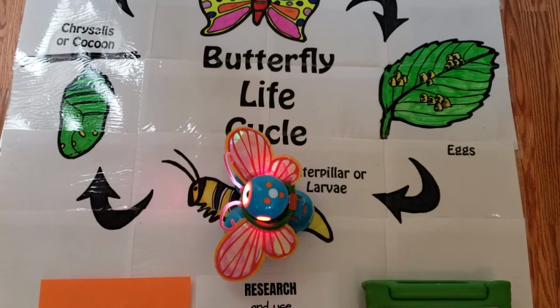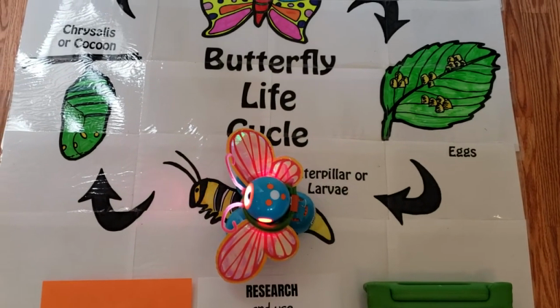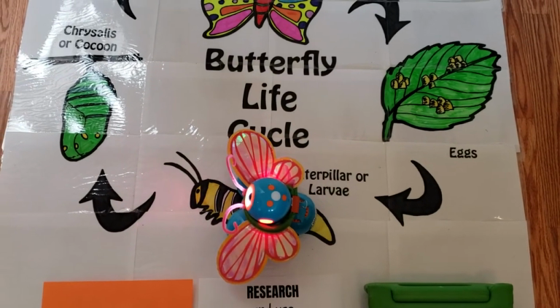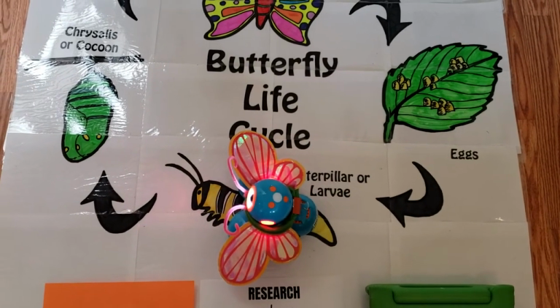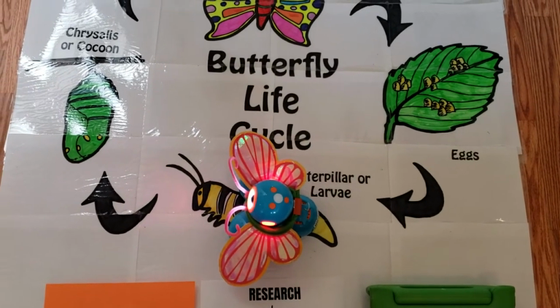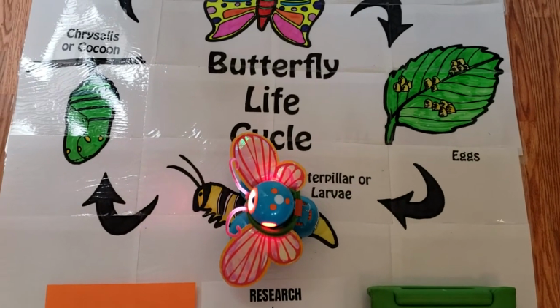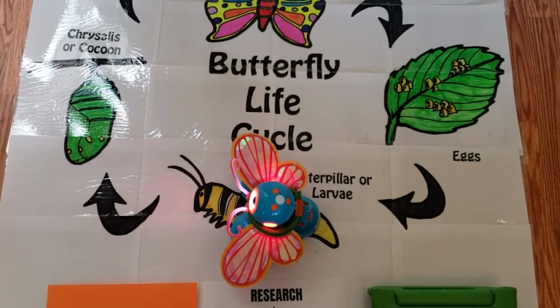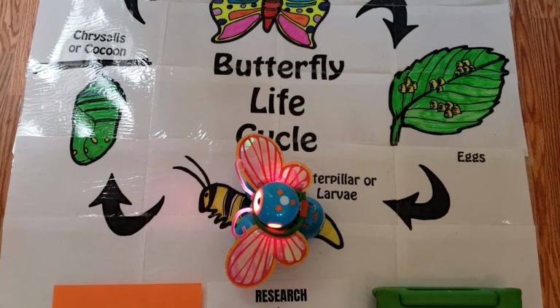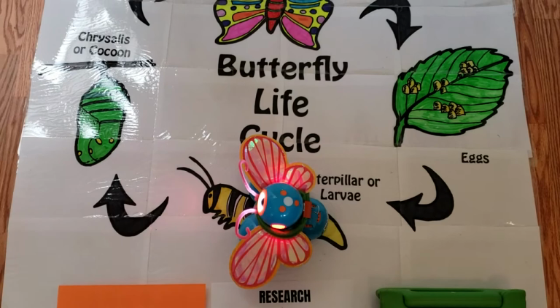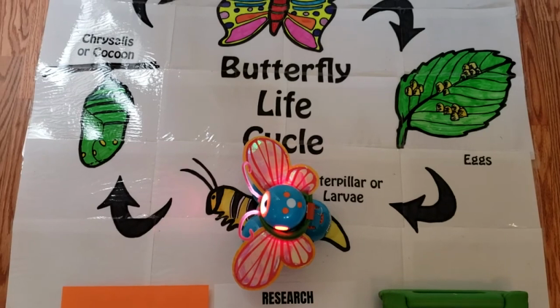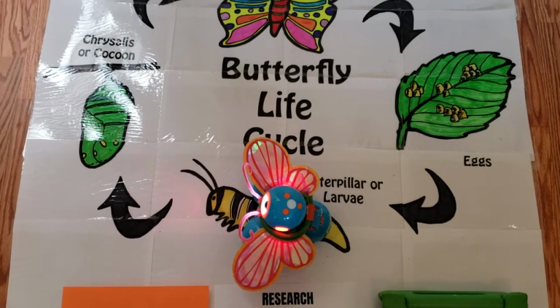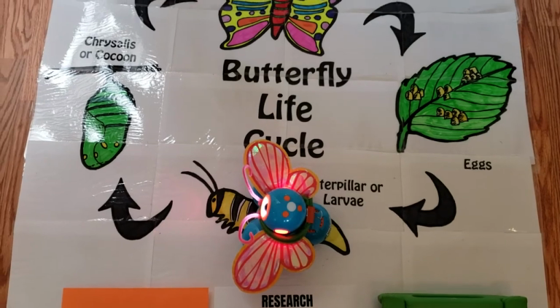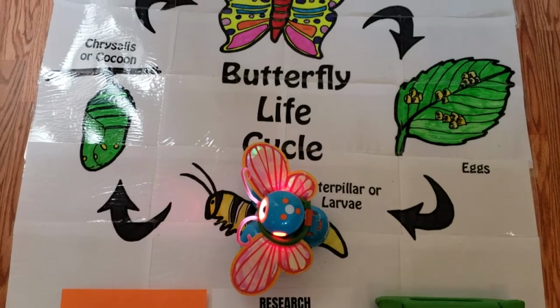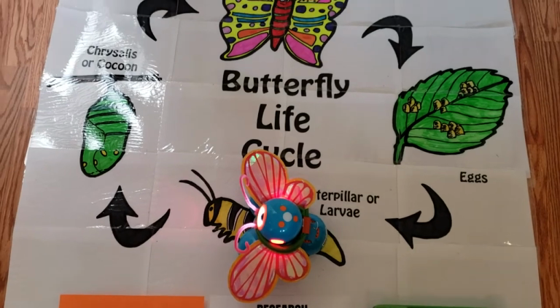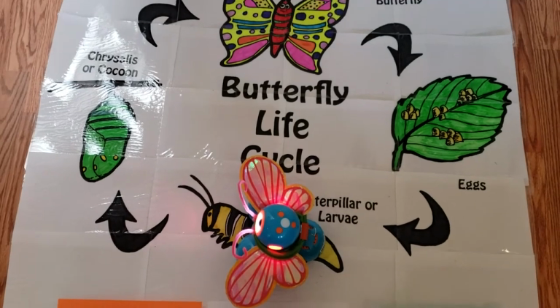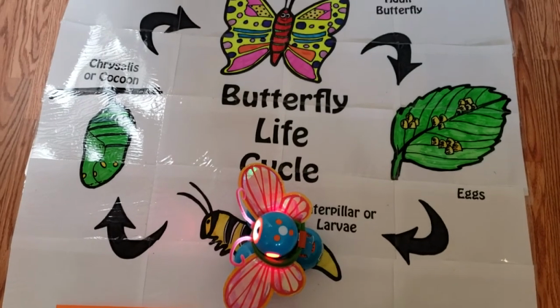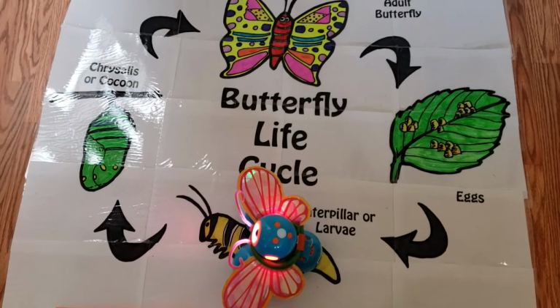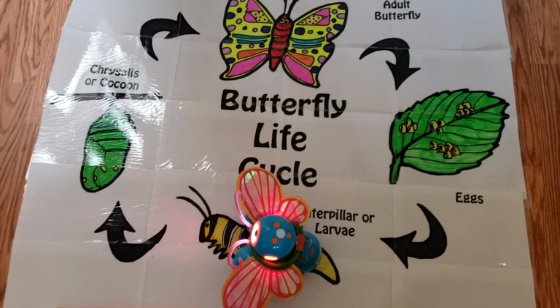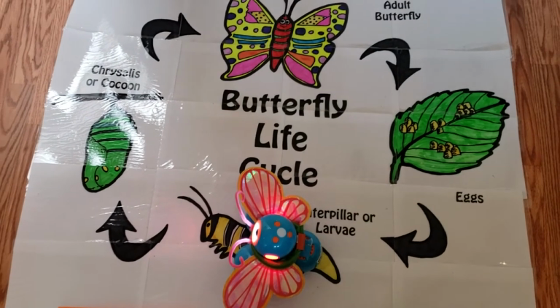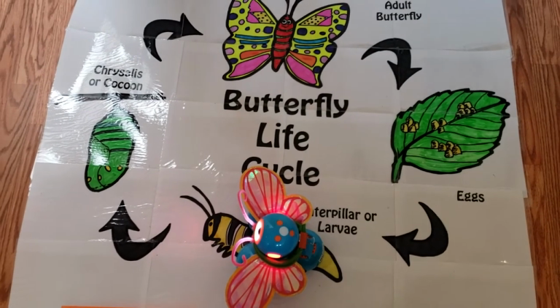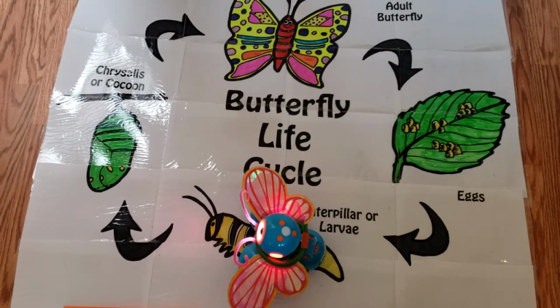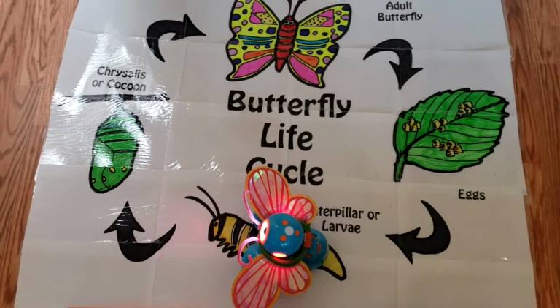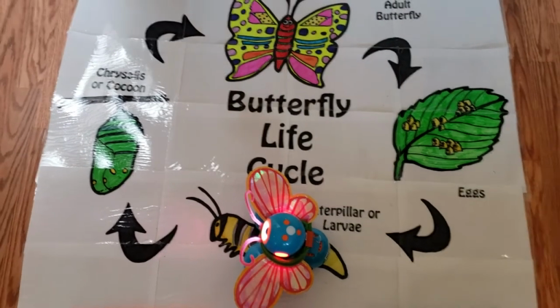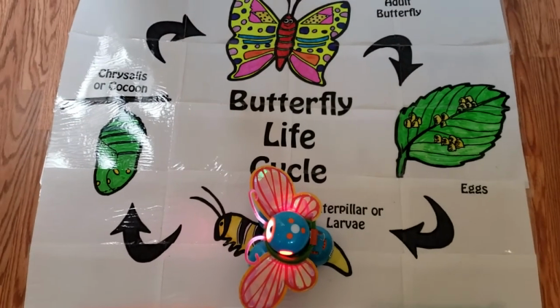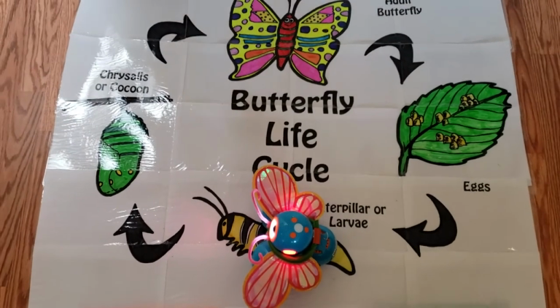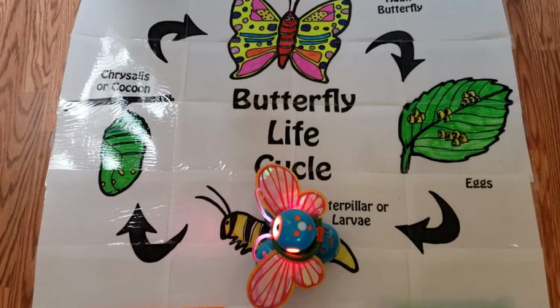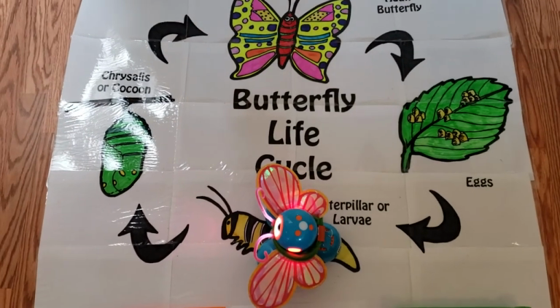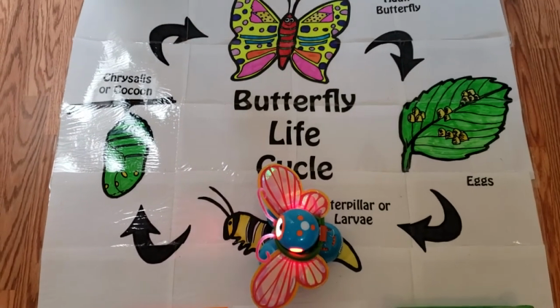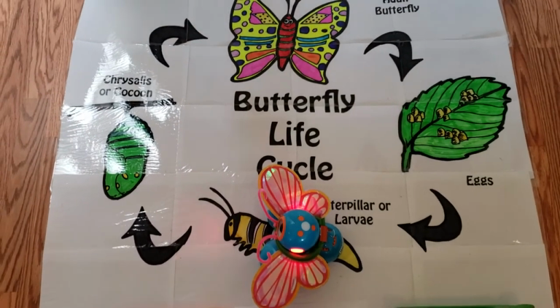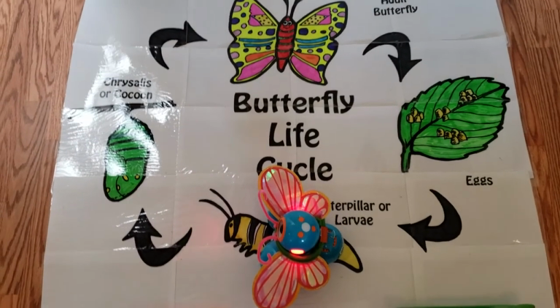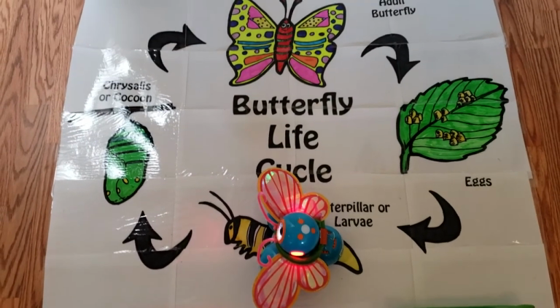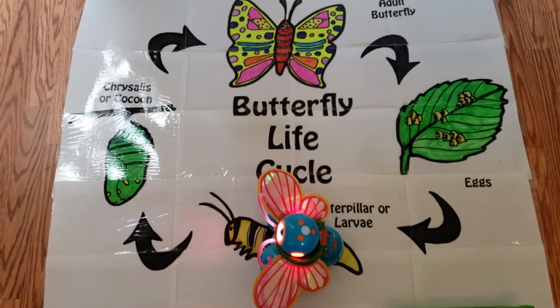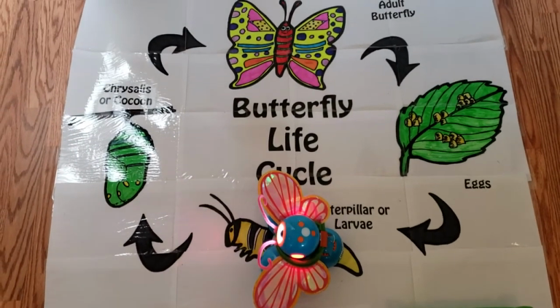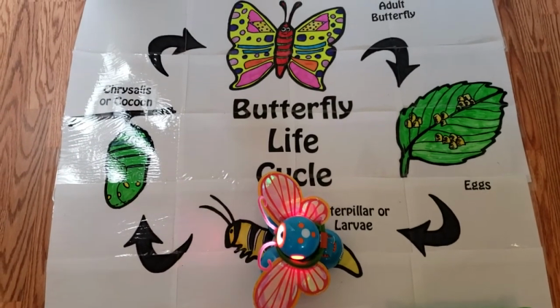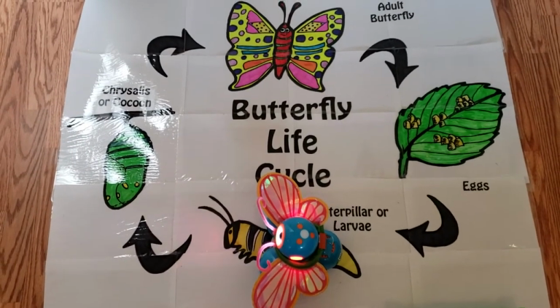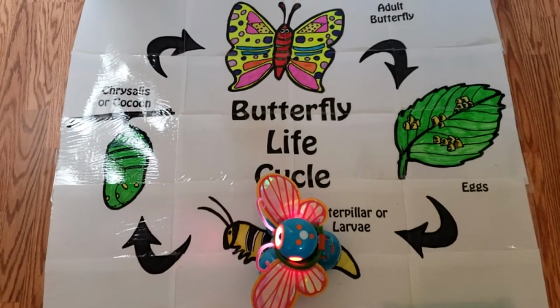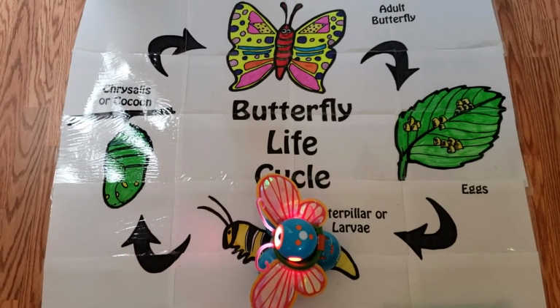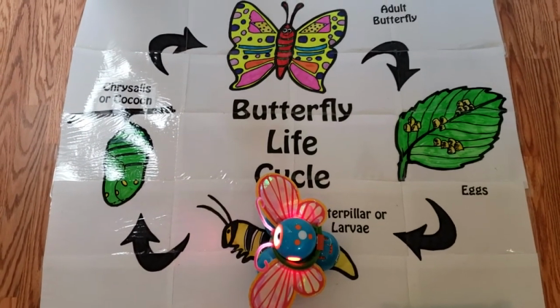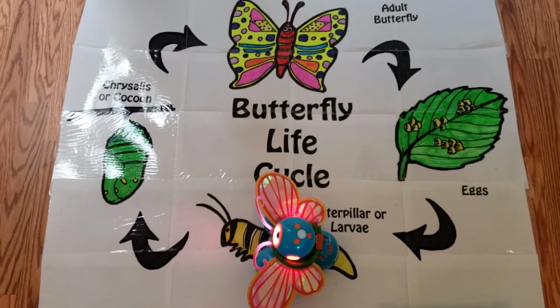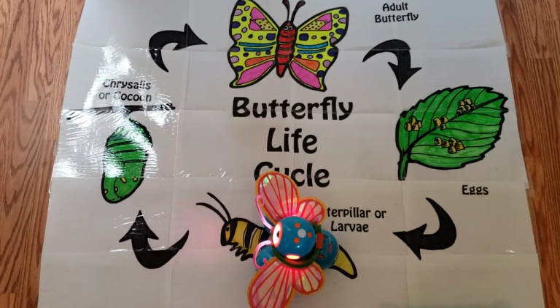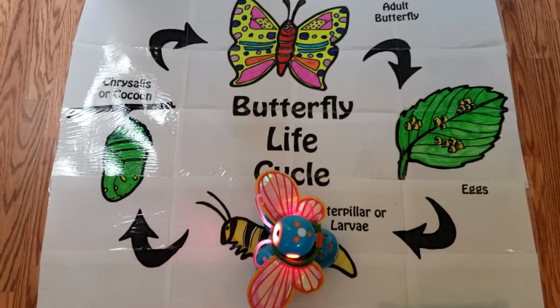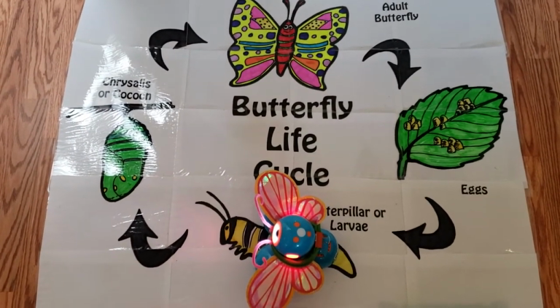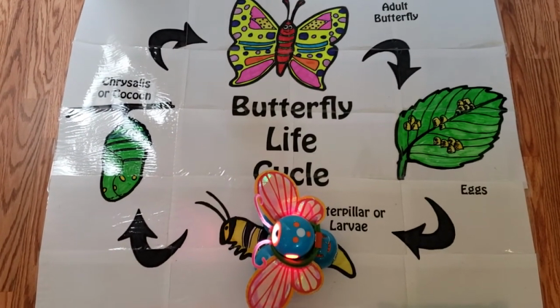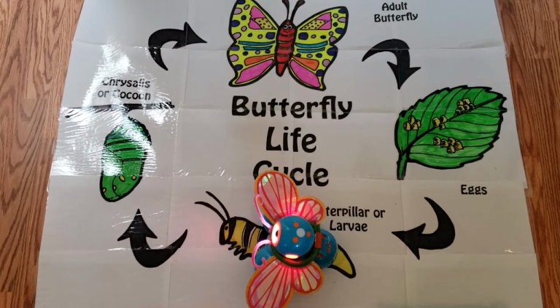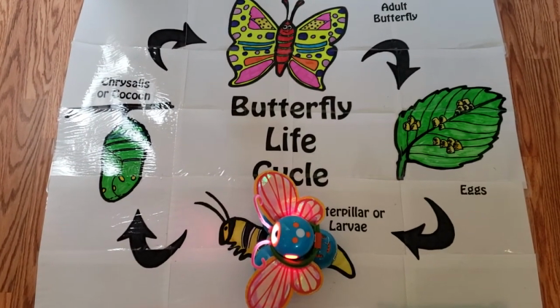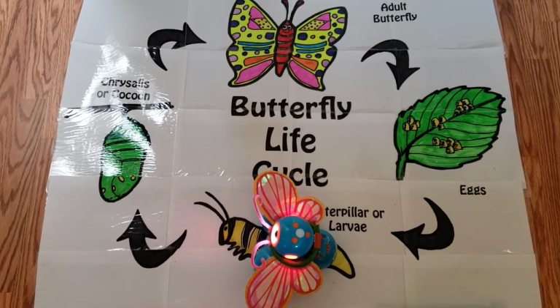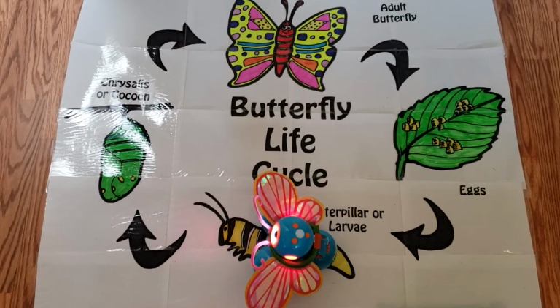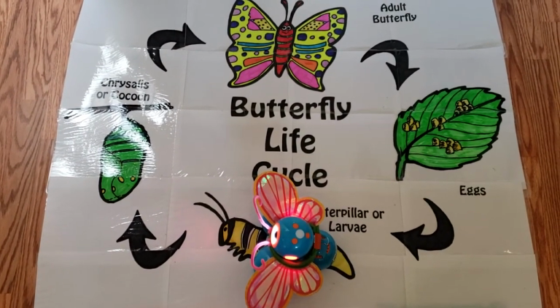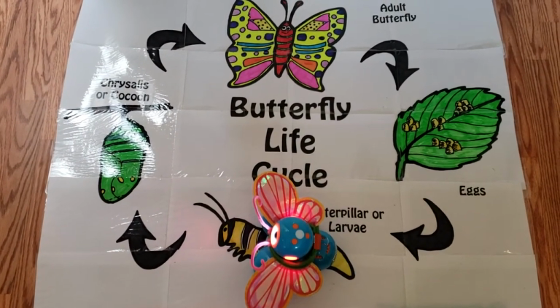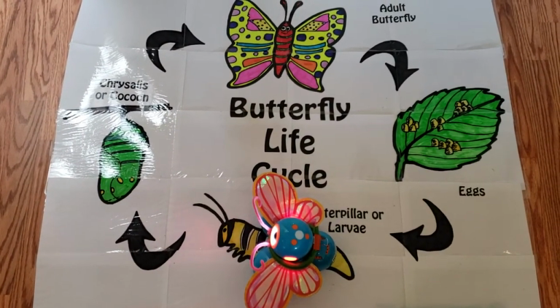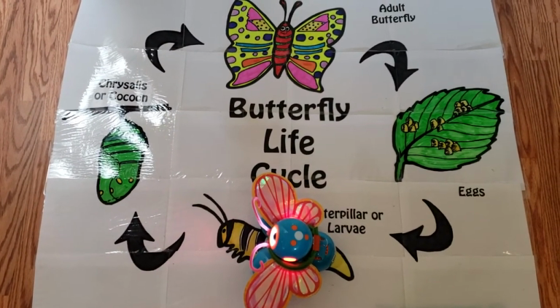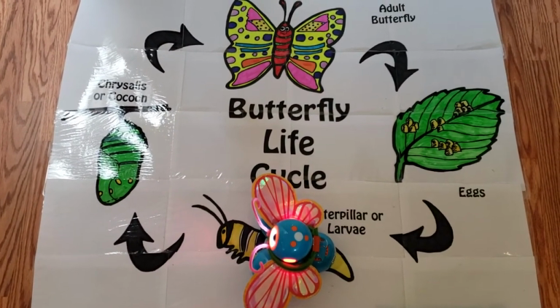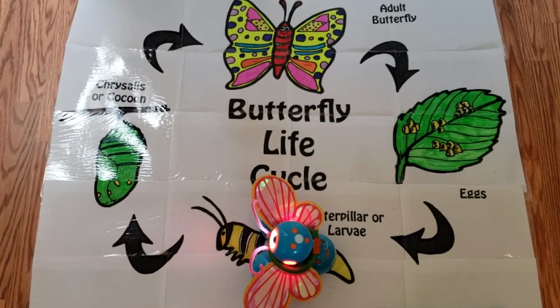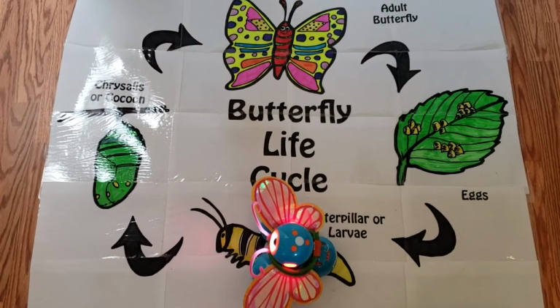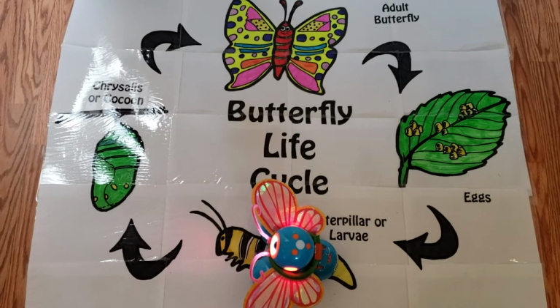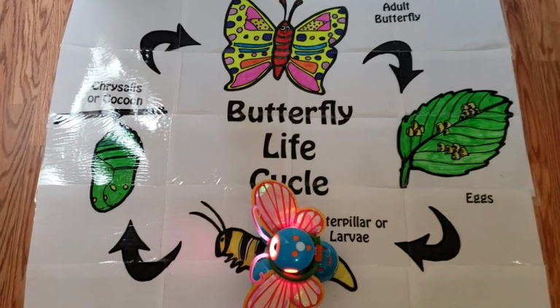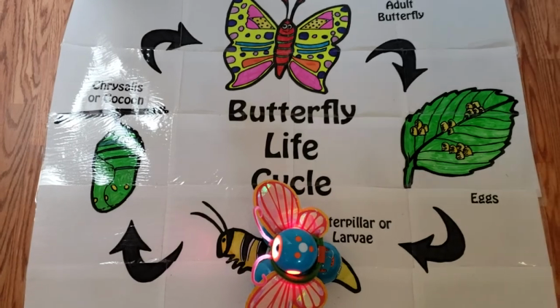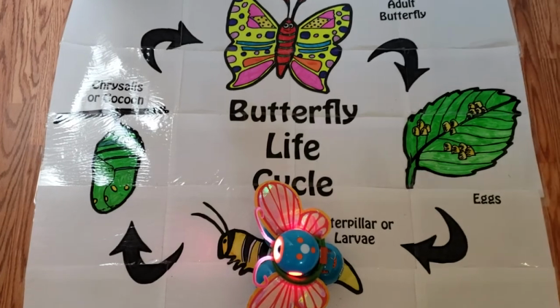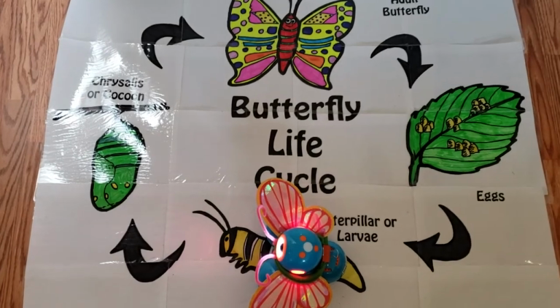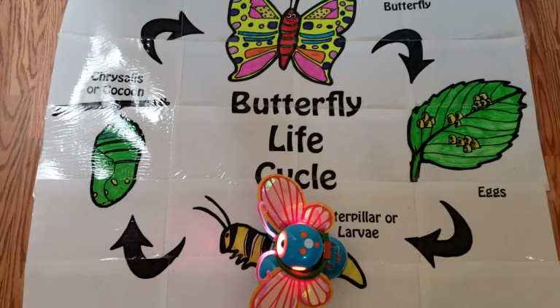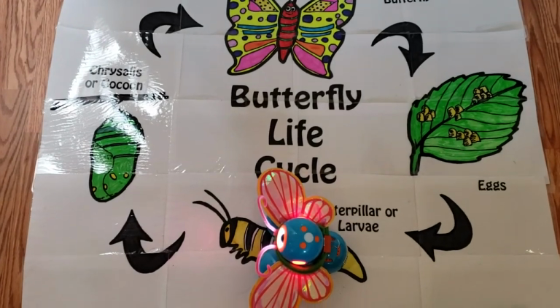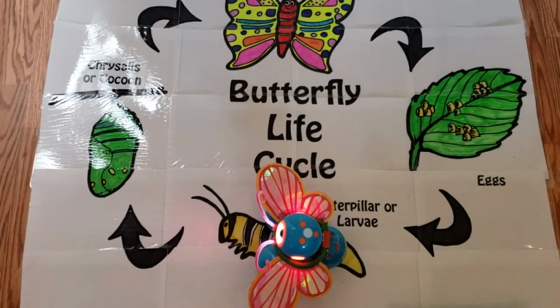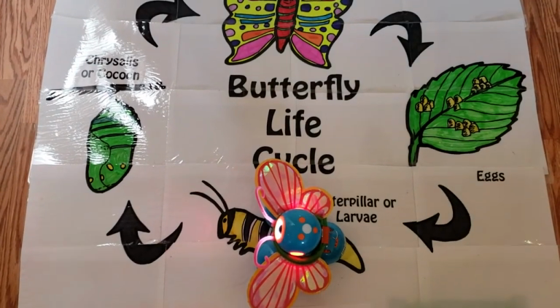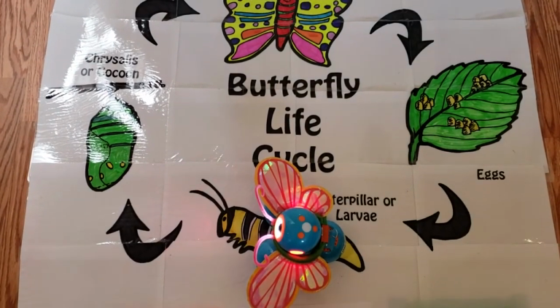This is stage two. These eggs hatched and the young ones are called larvae, or caterpillars.